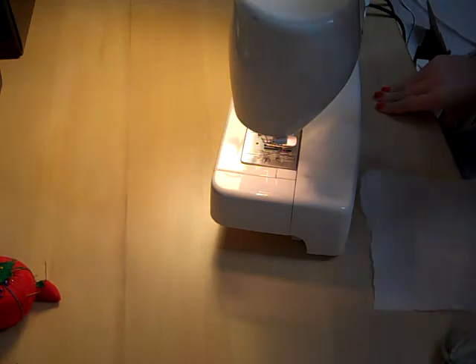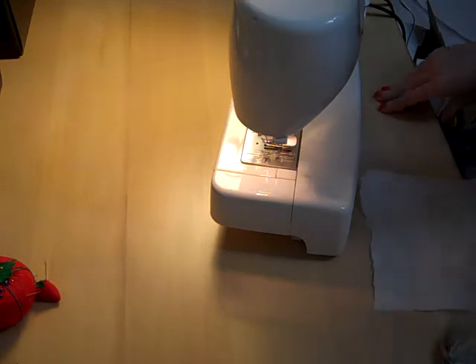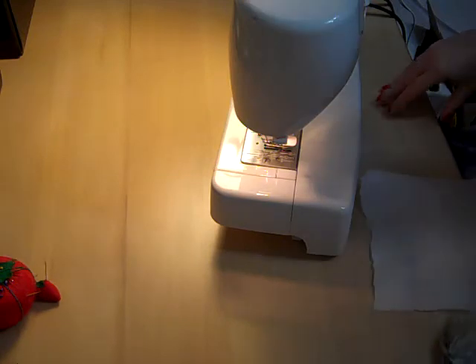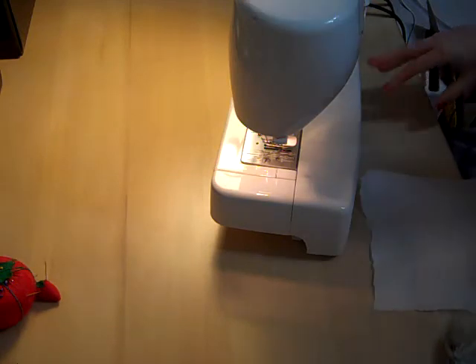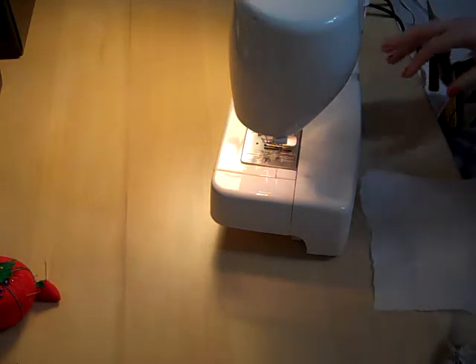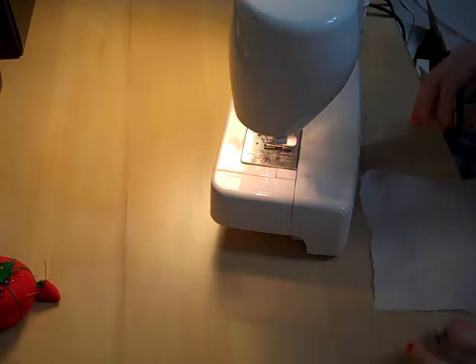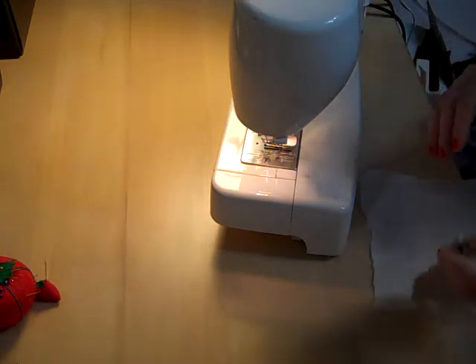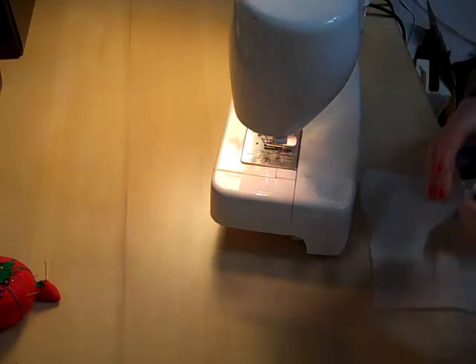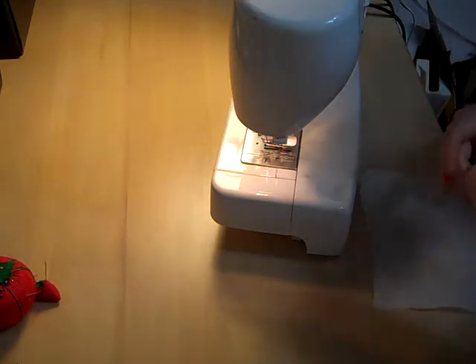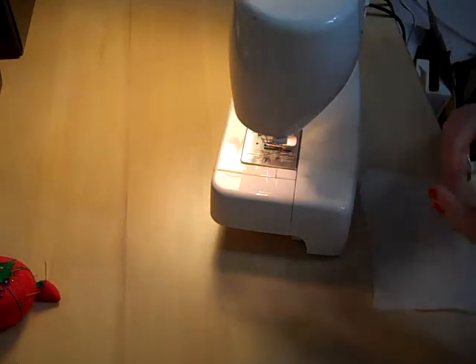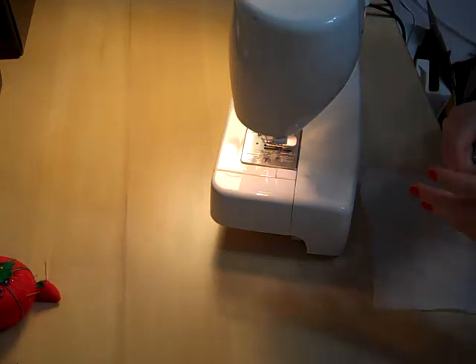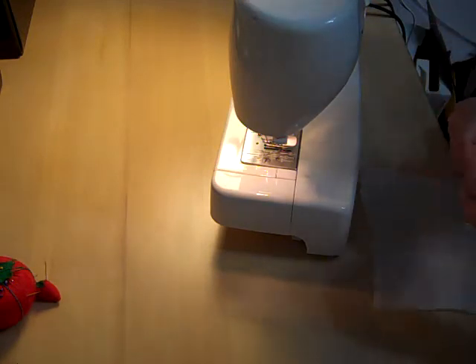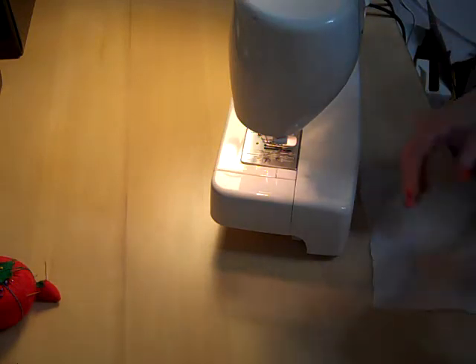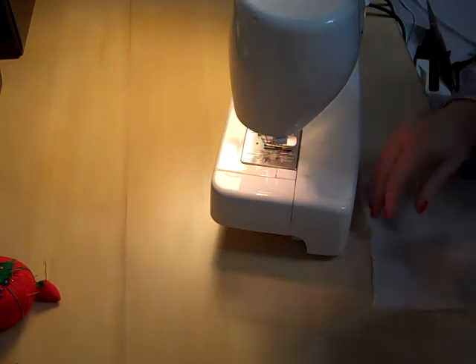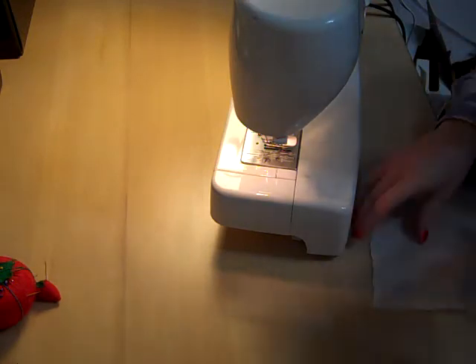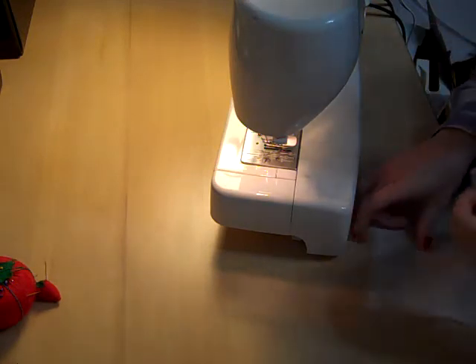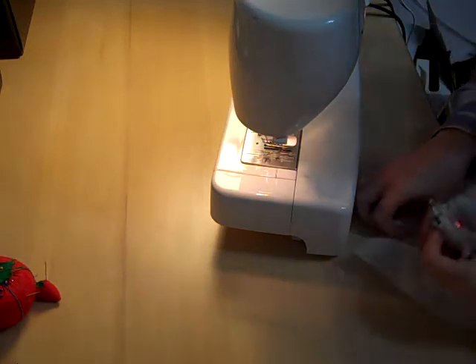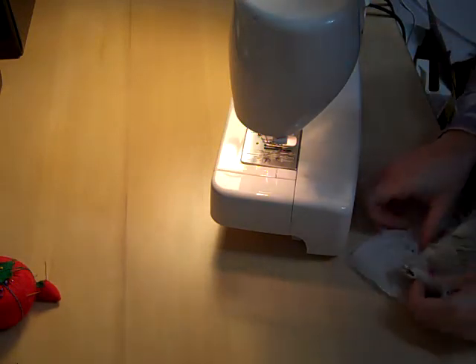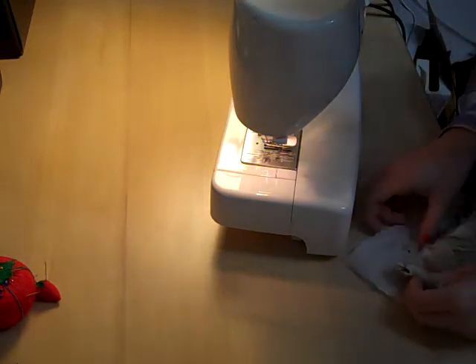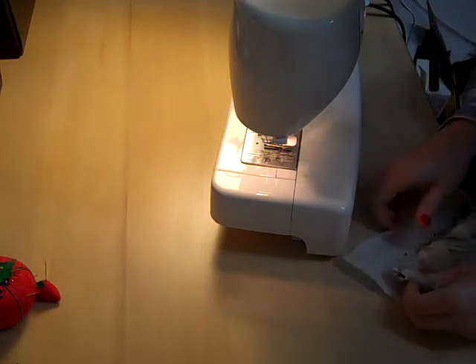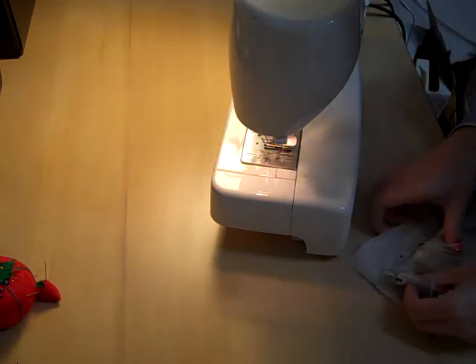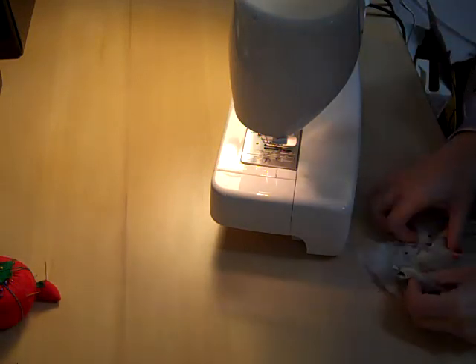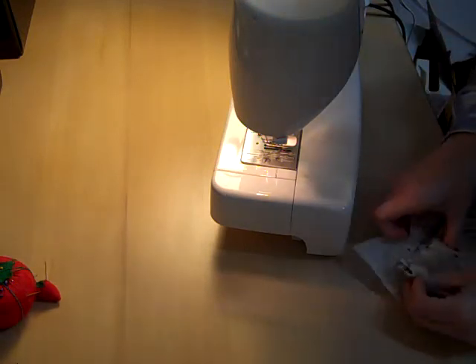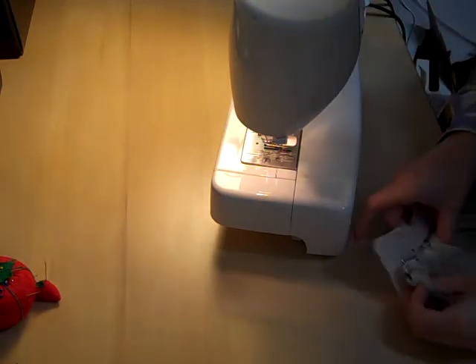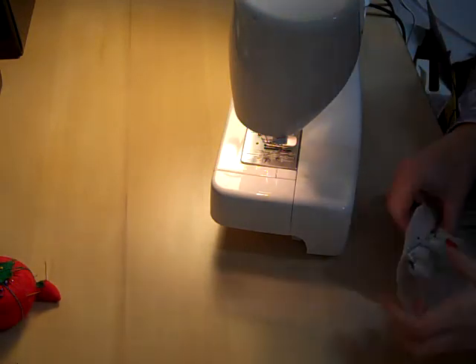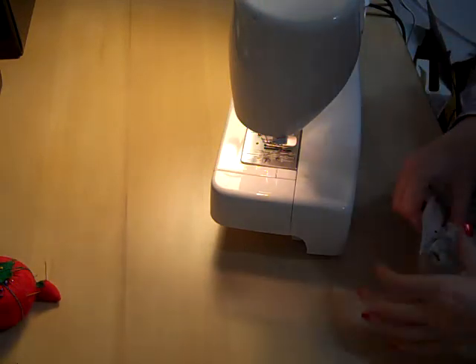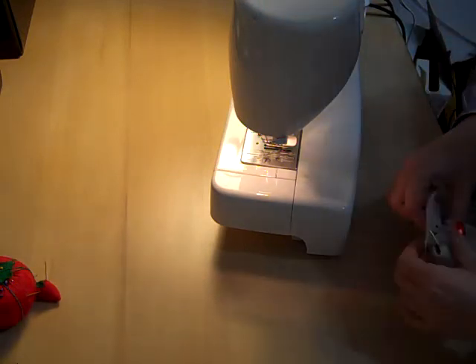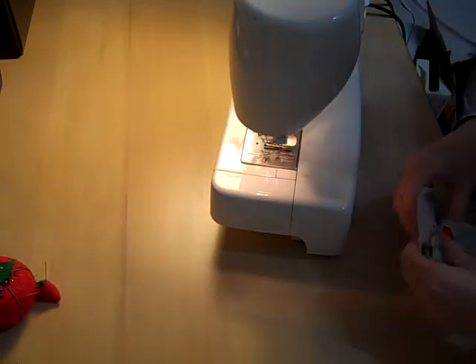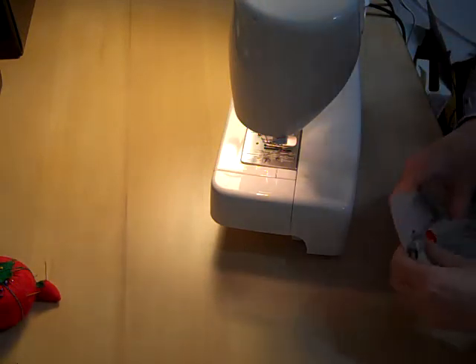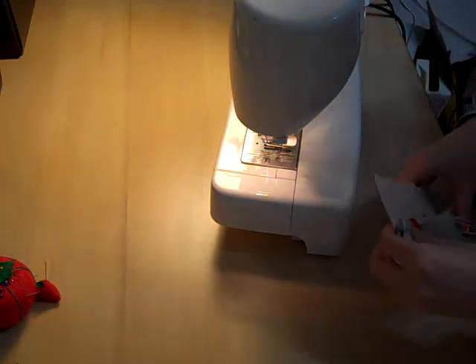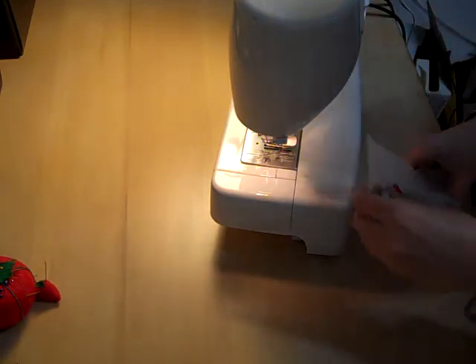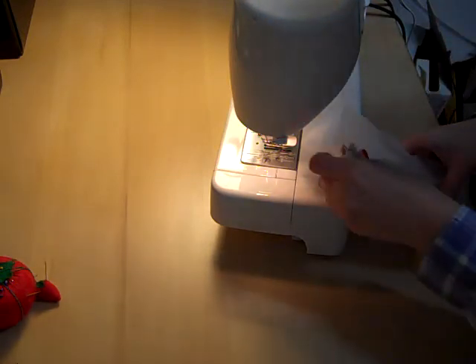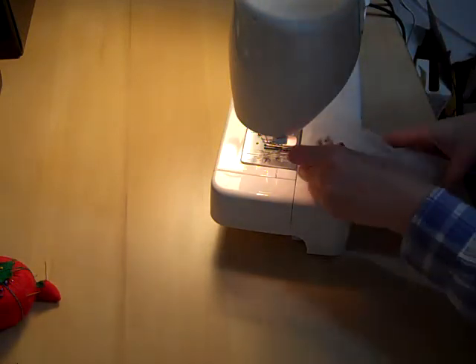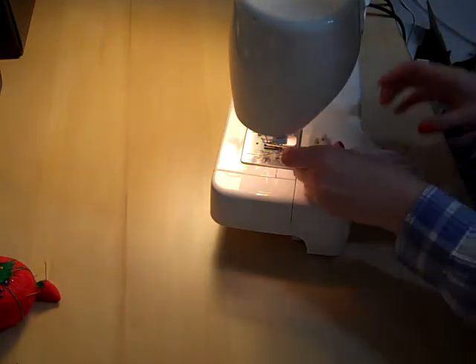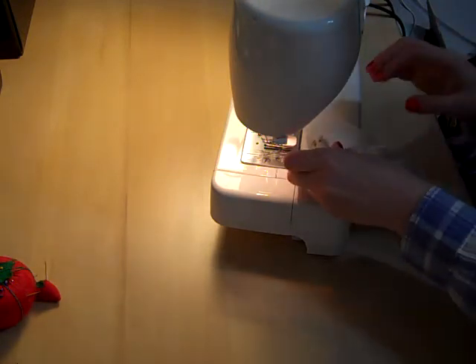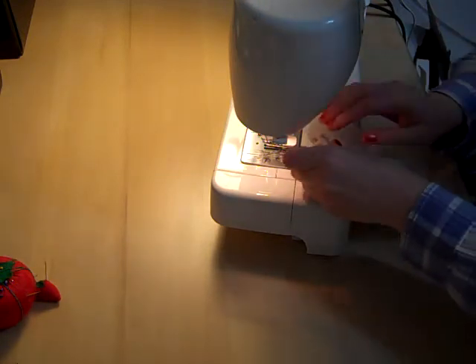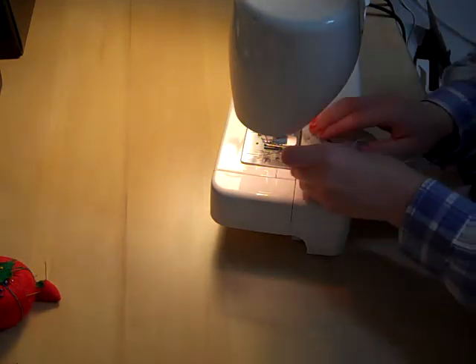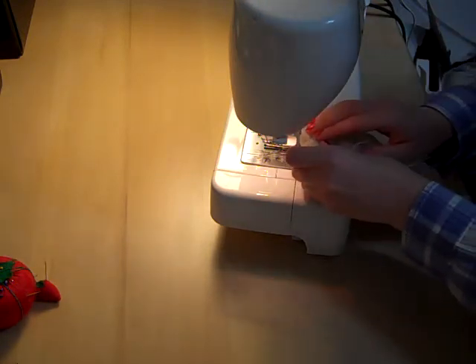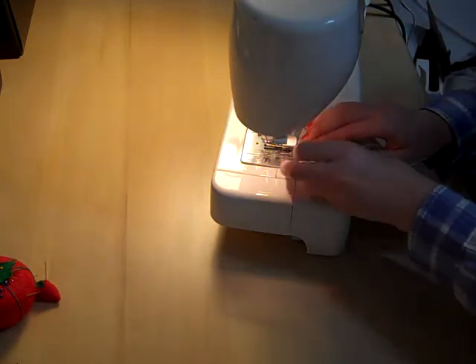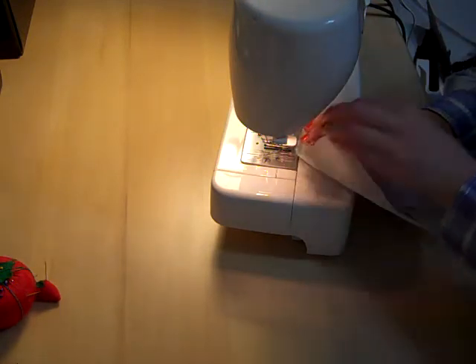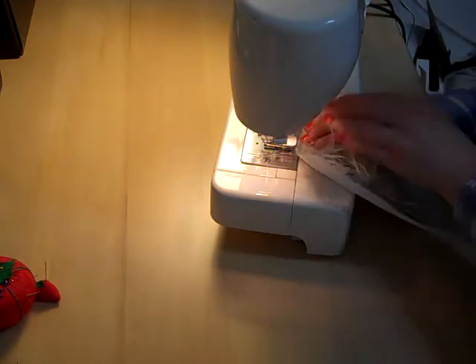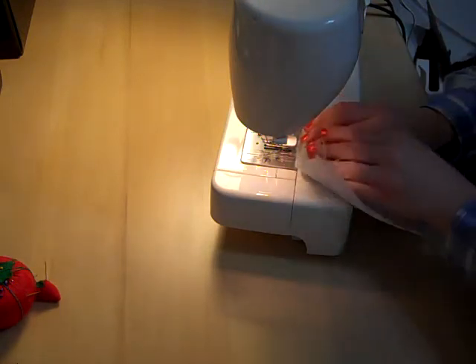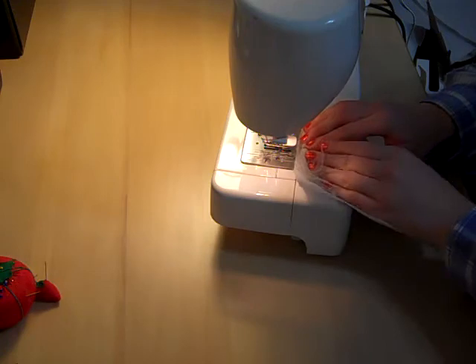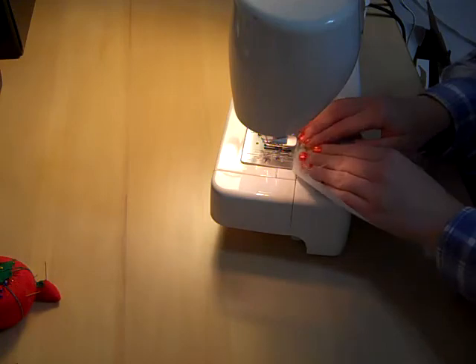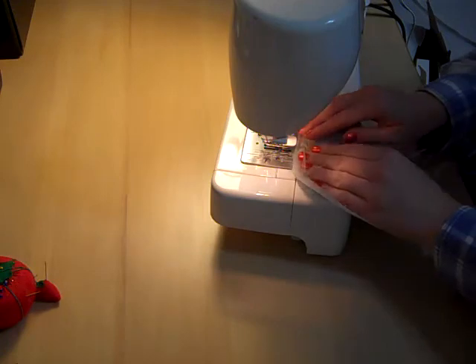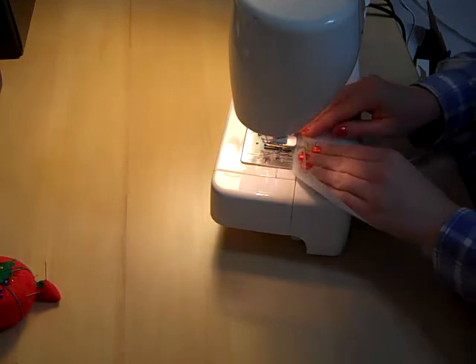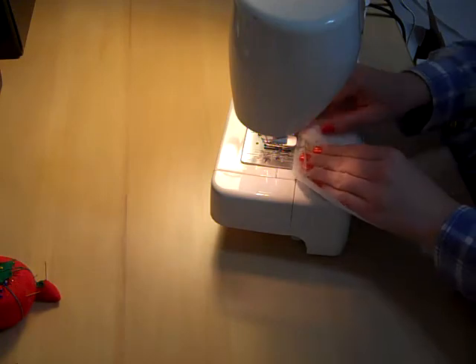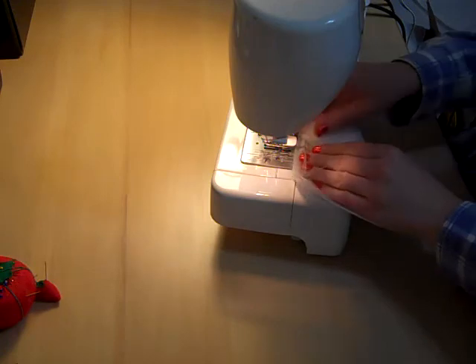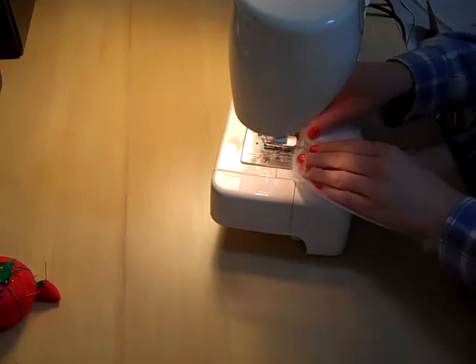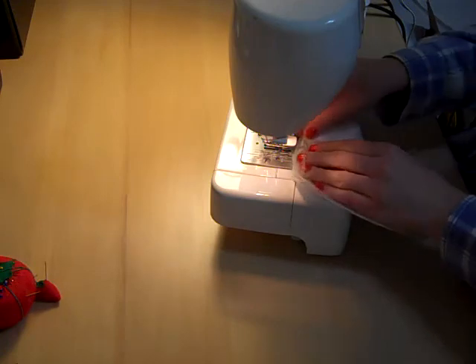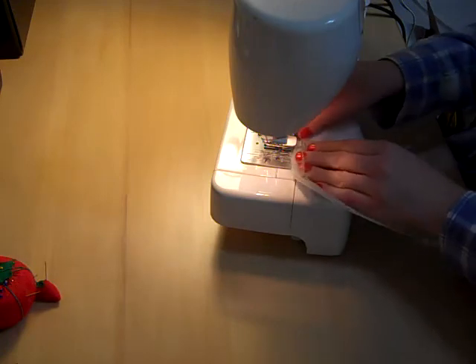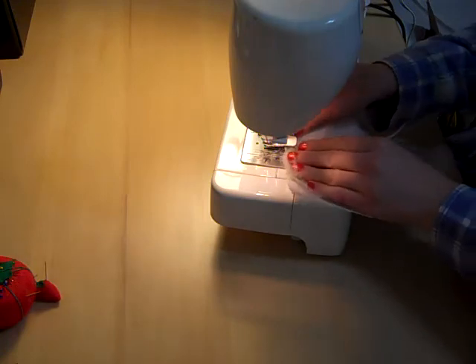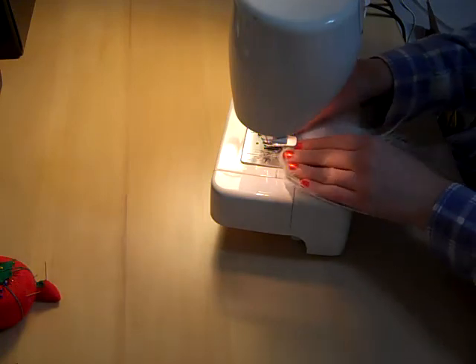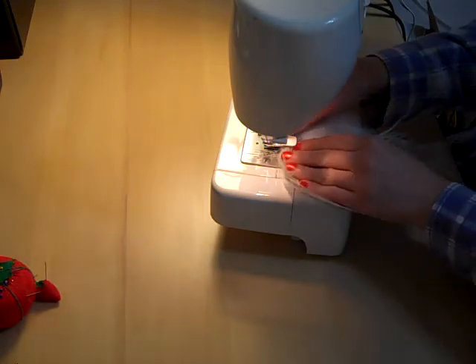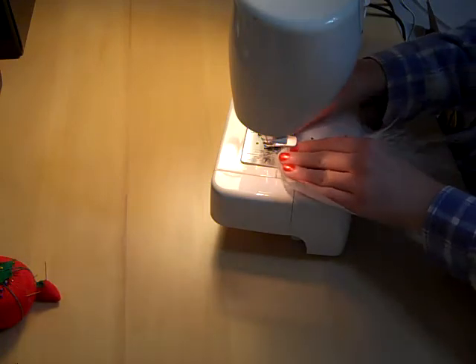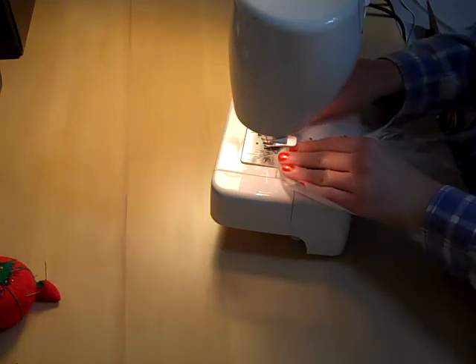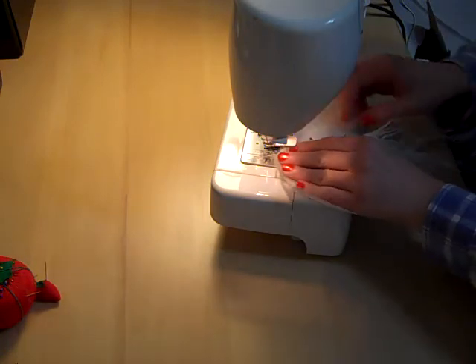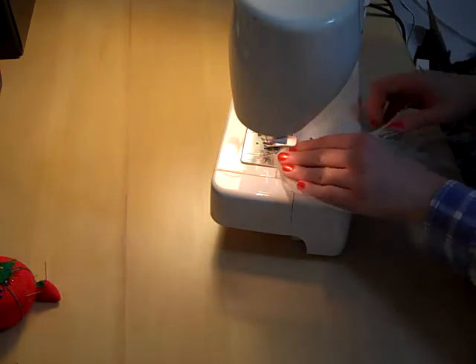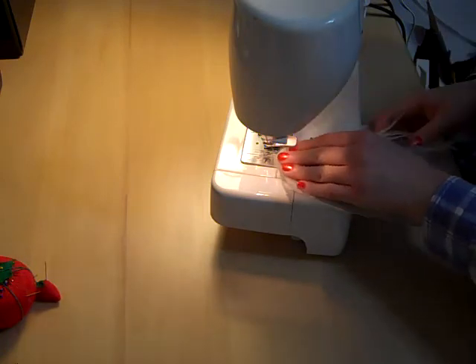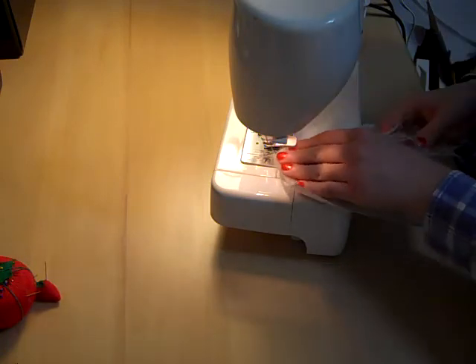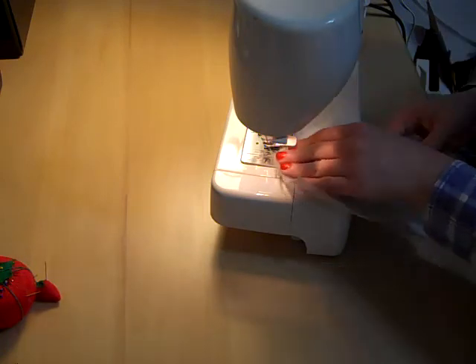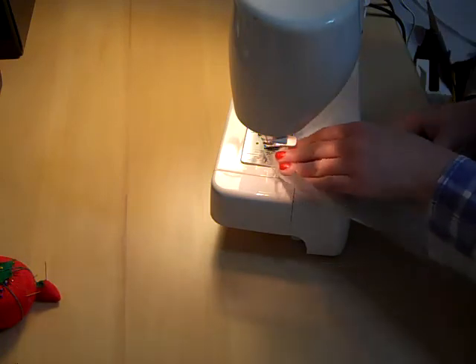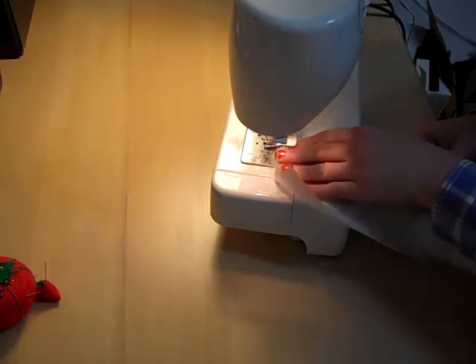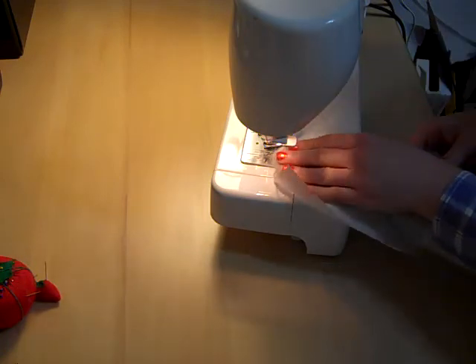Hand sewing sucks. Well, it doesn't suck — we need to do it. But let's try this just once. Let's try it on the machine.